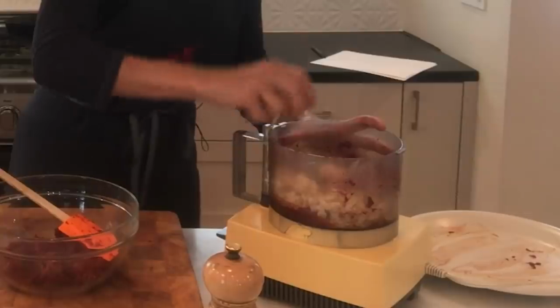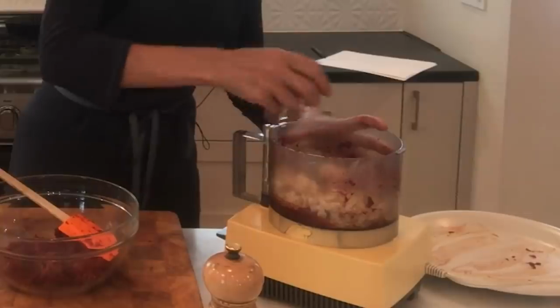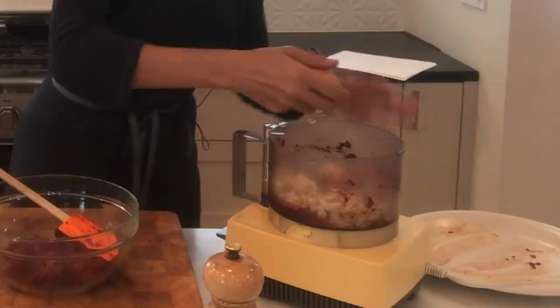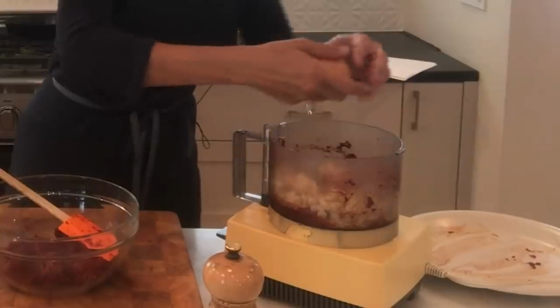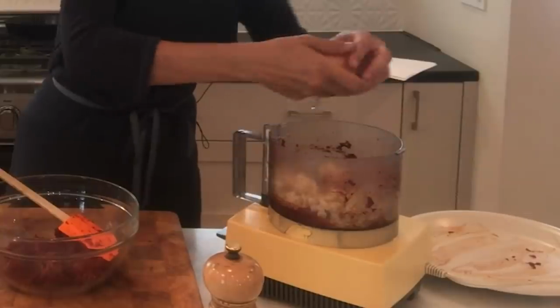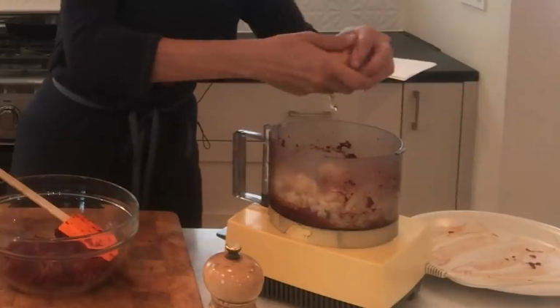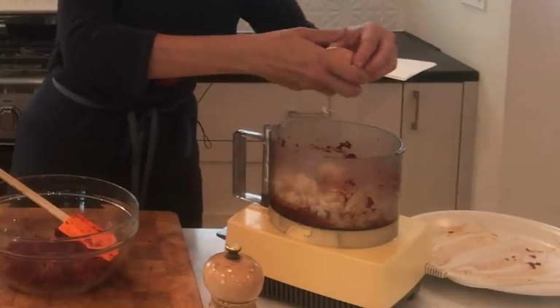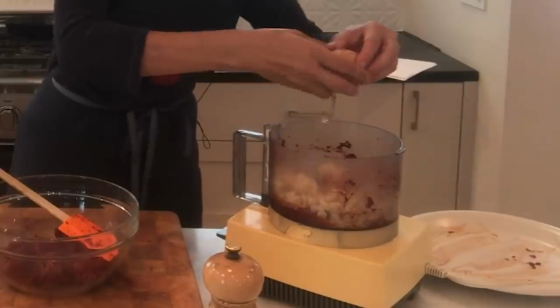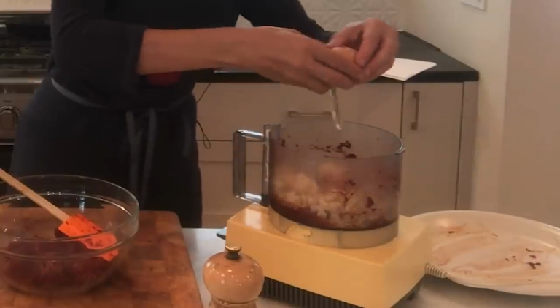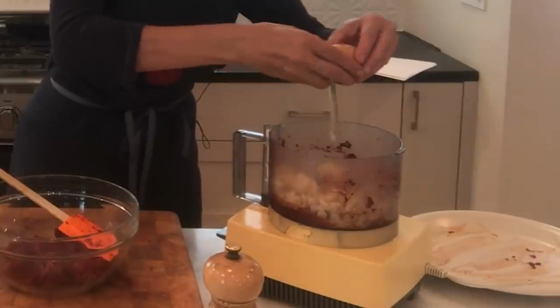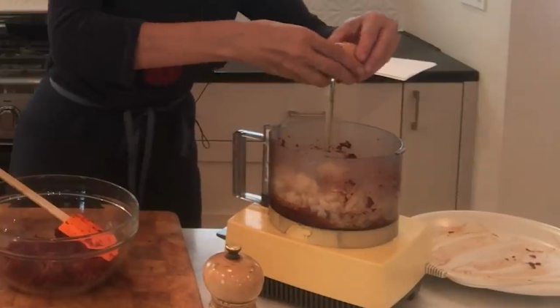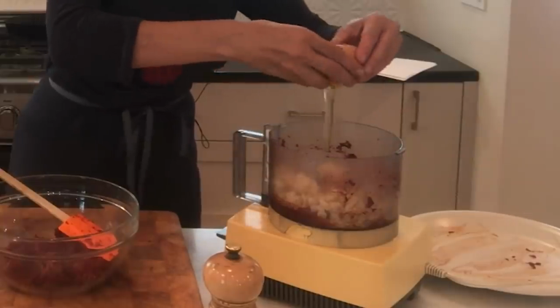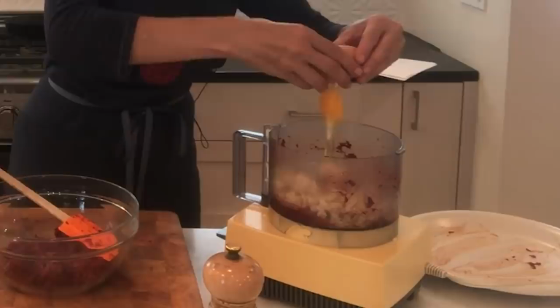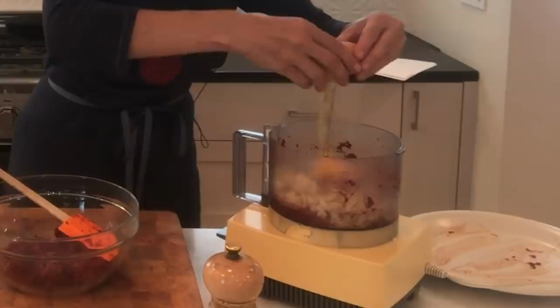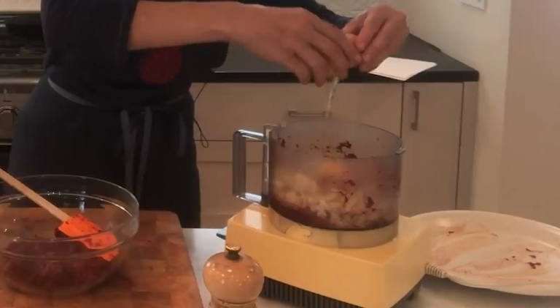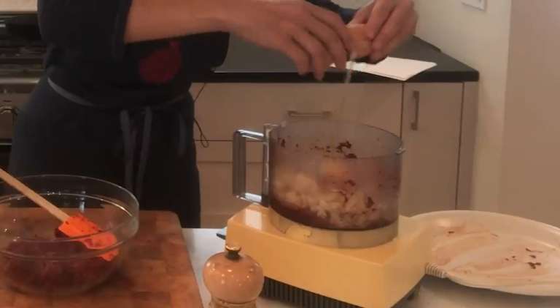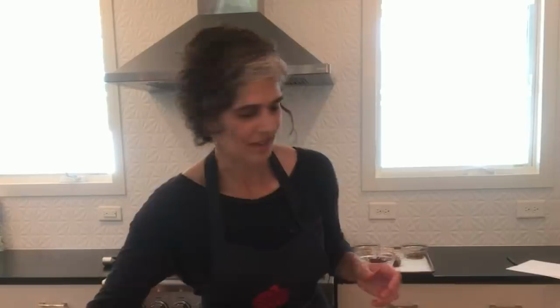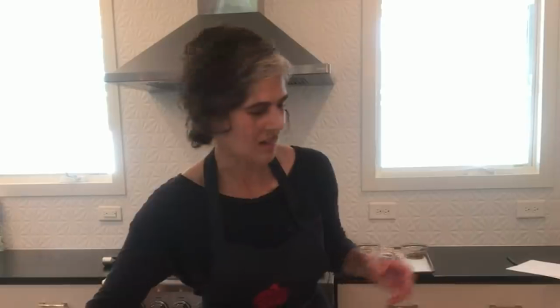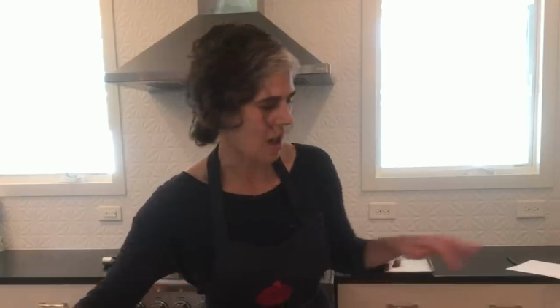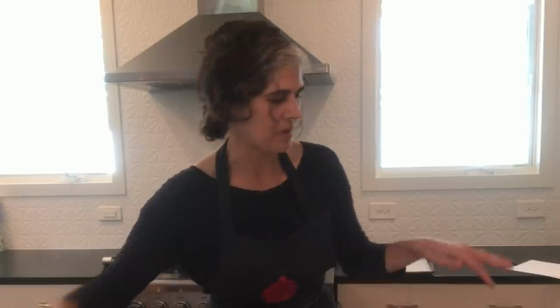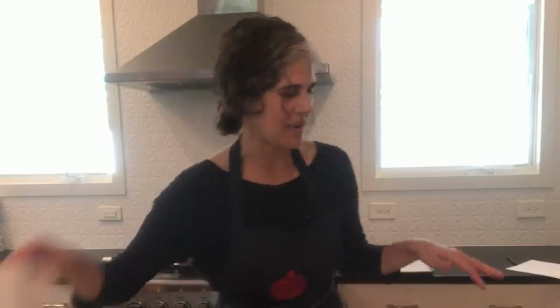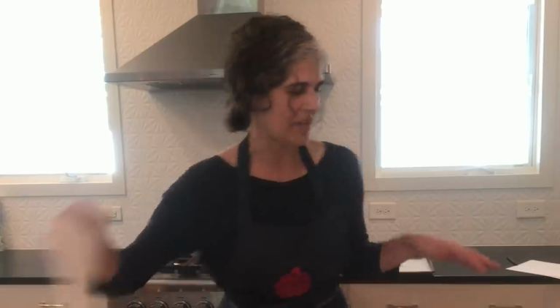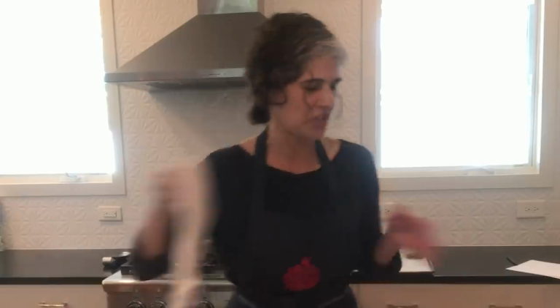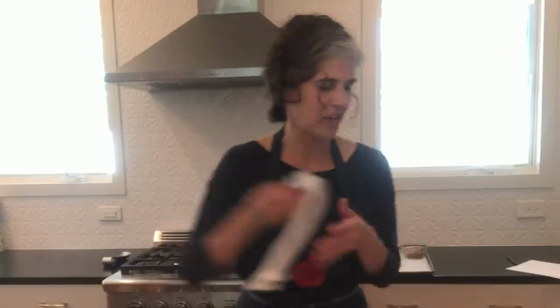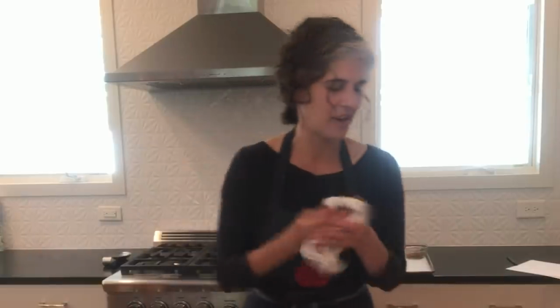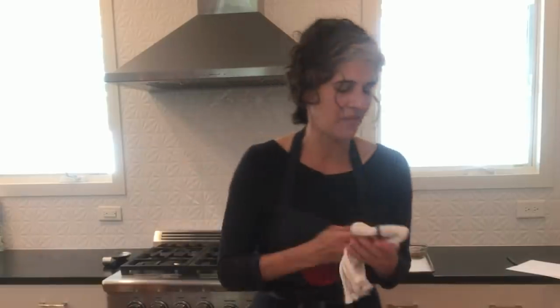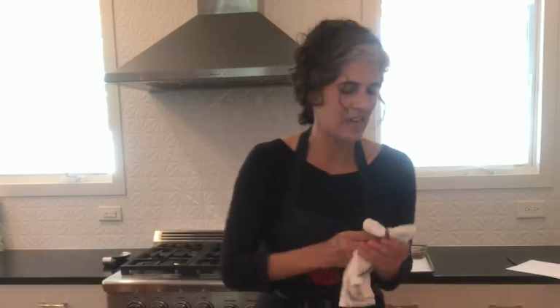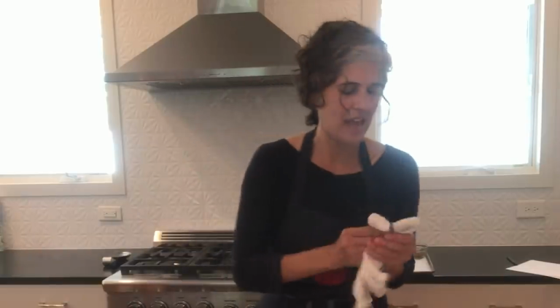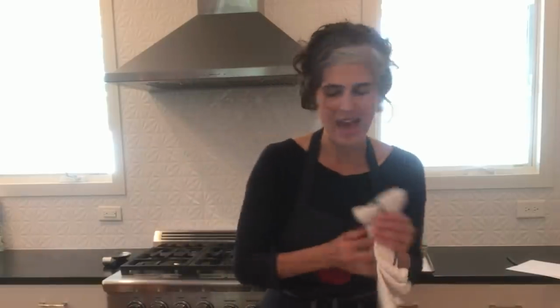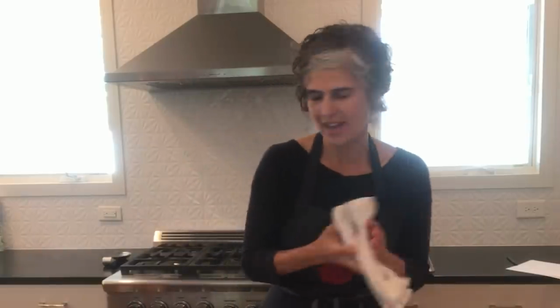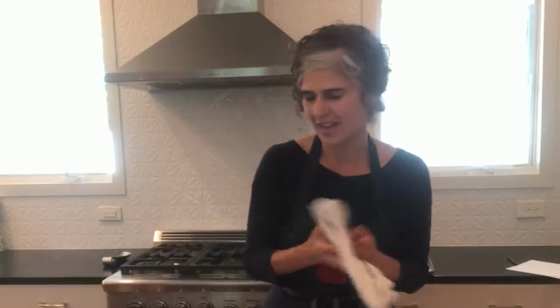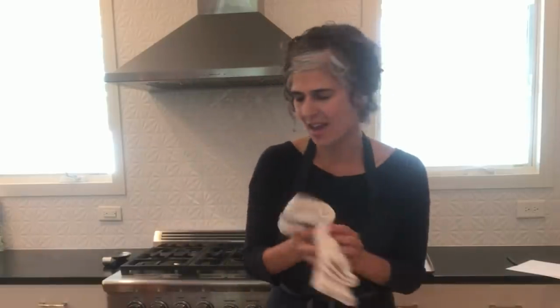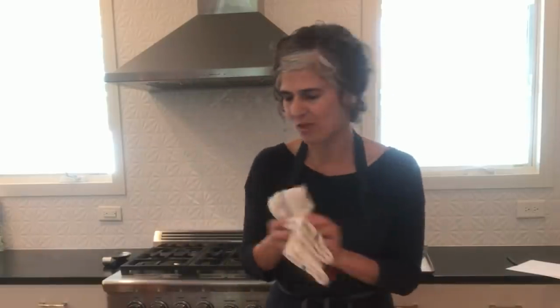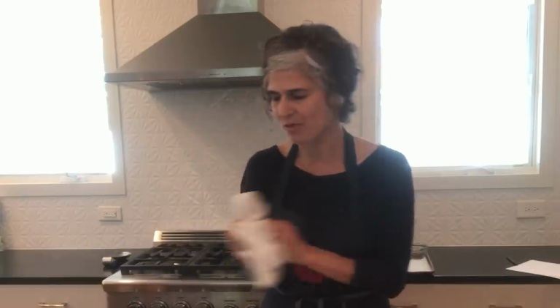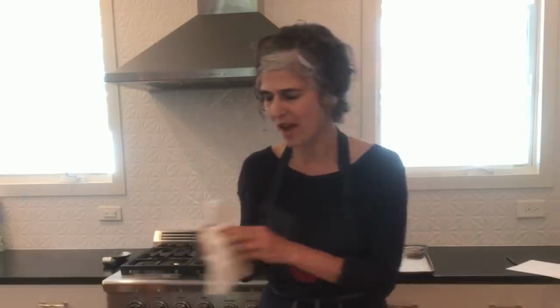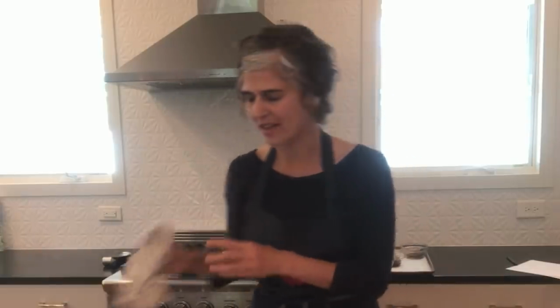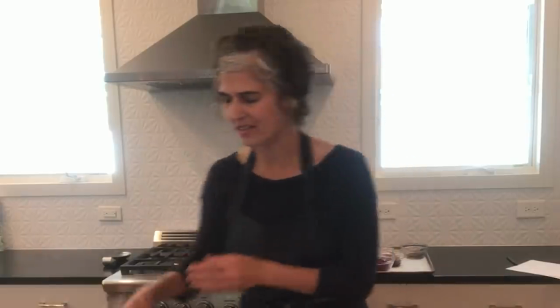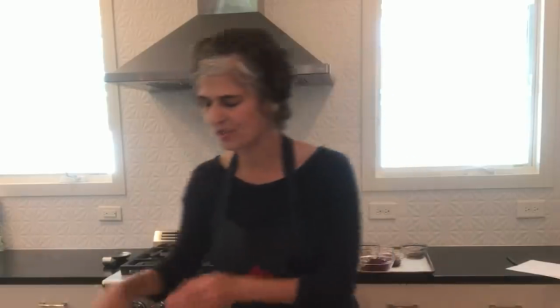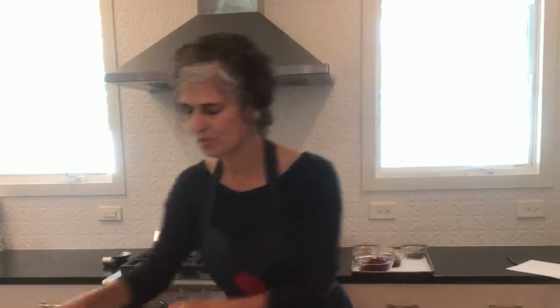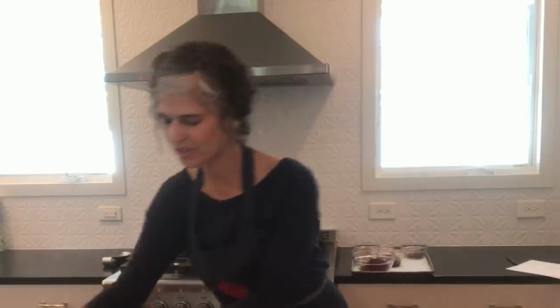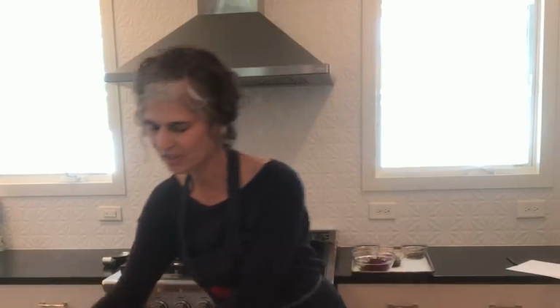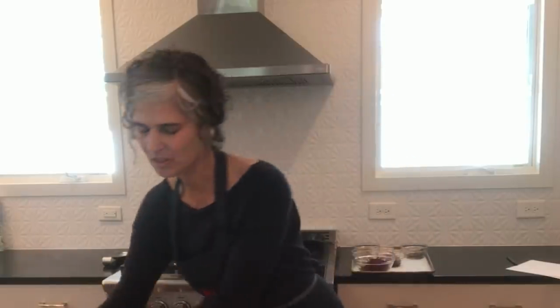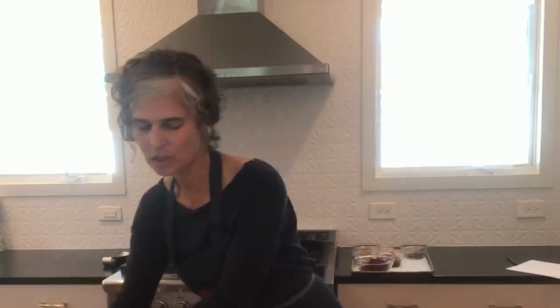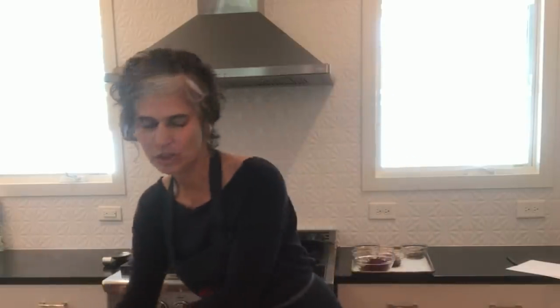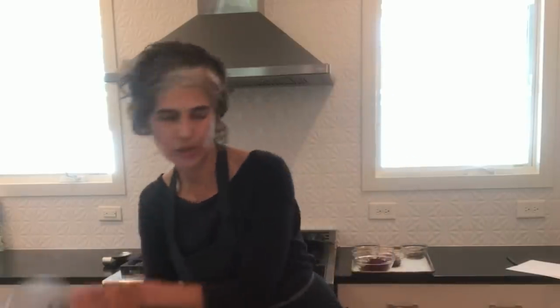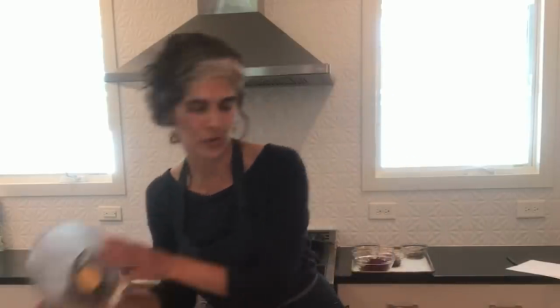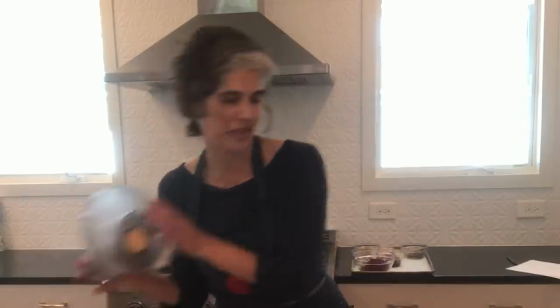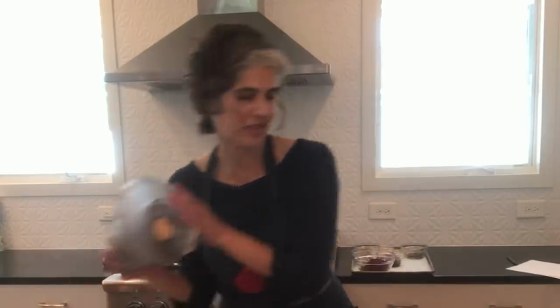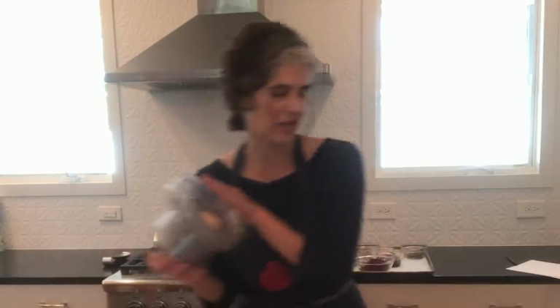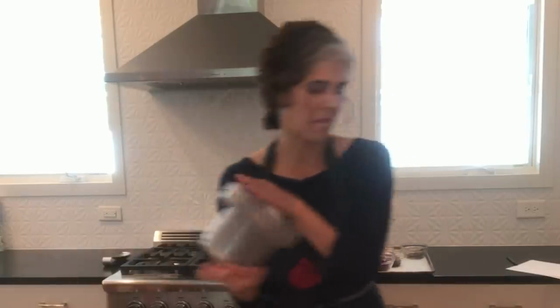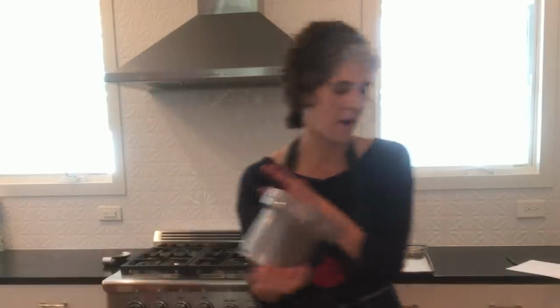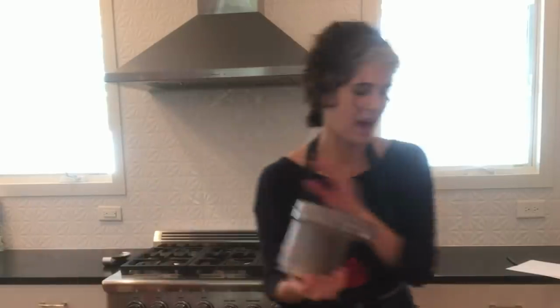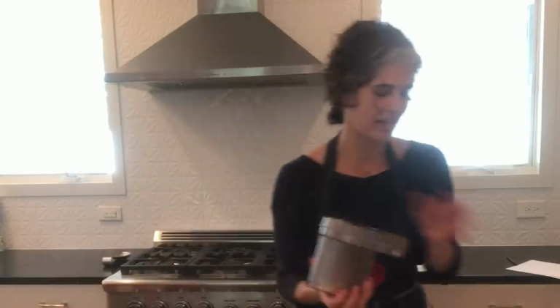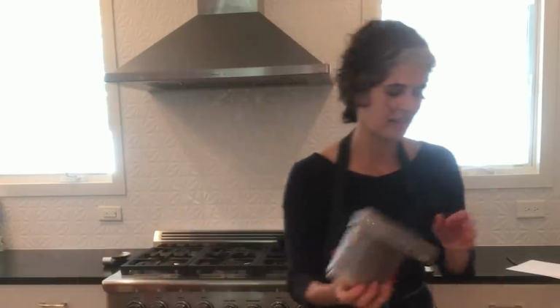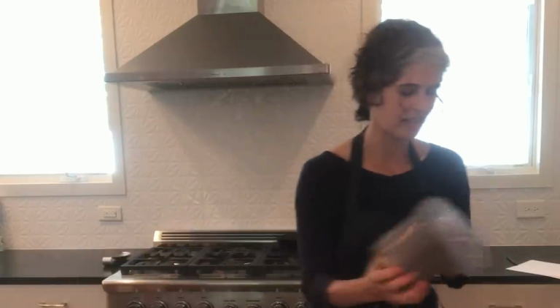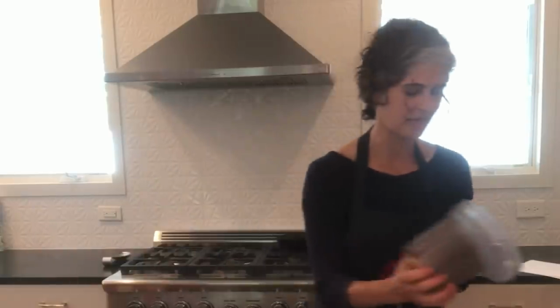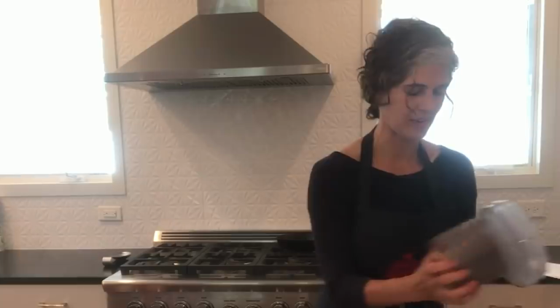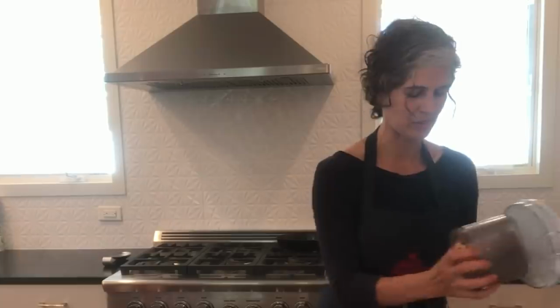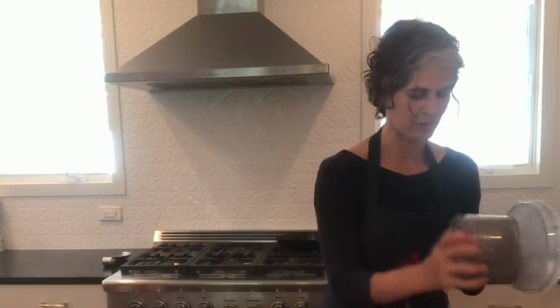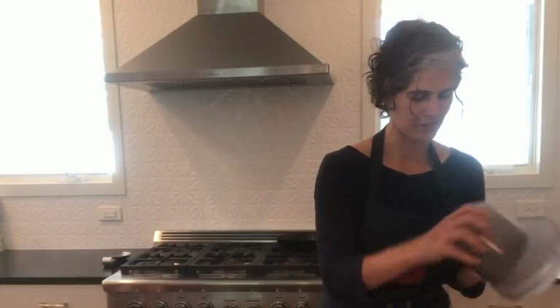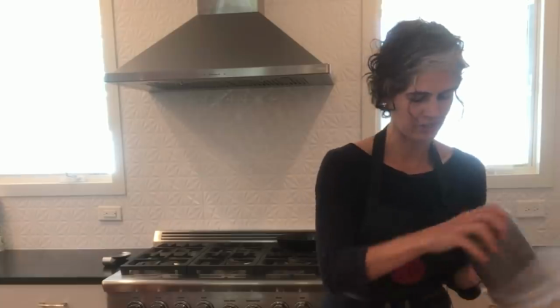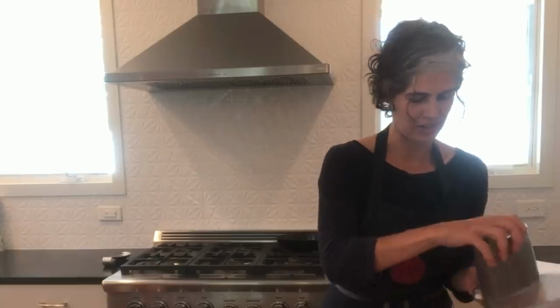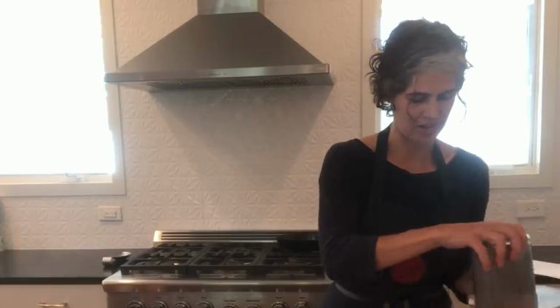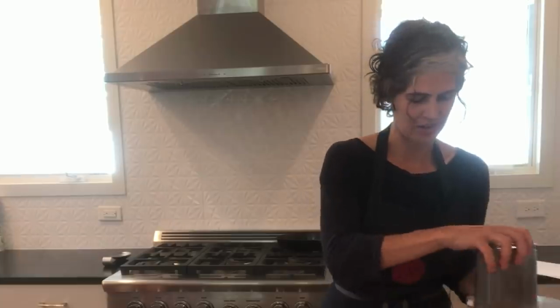I'm going to add an egg, and this combination of the egg and the rice is really the glue that's going to bind this veggie burger together.